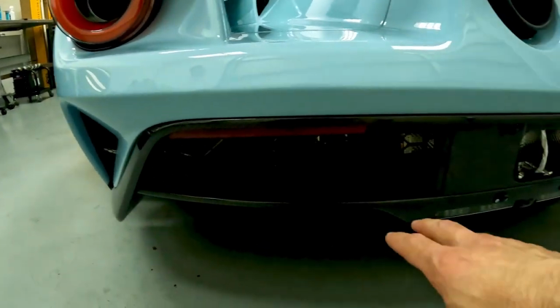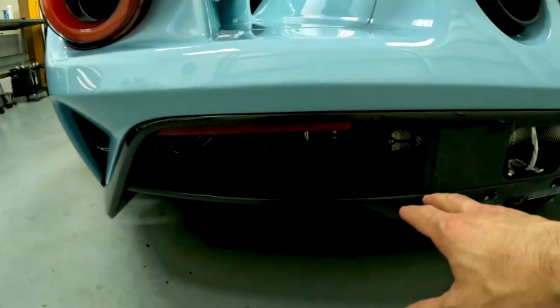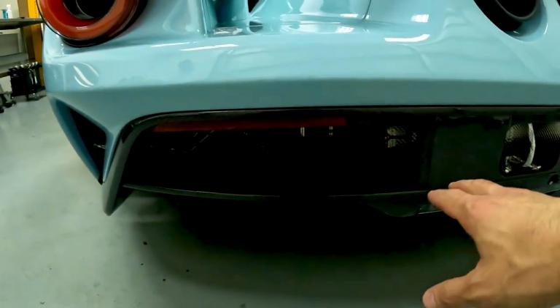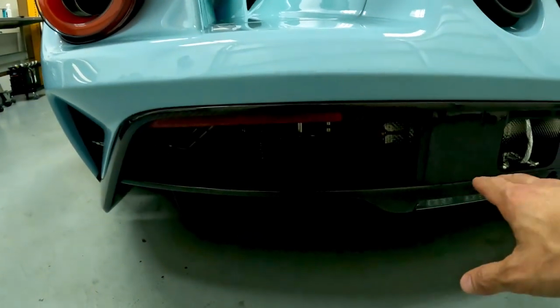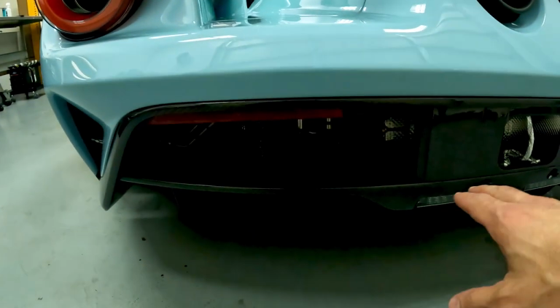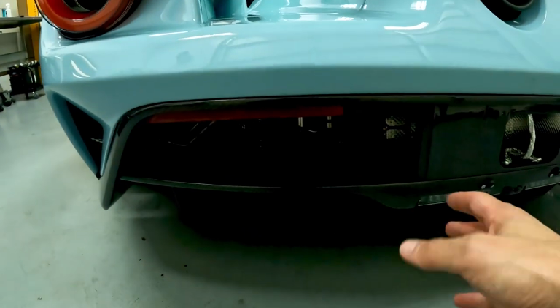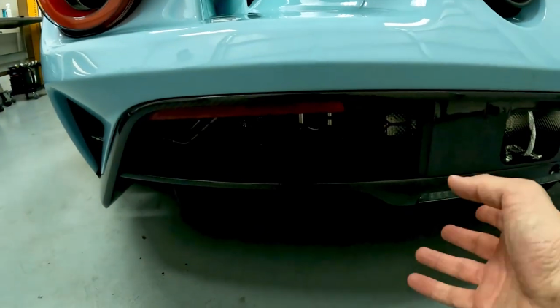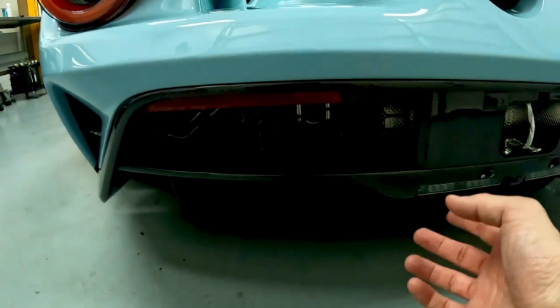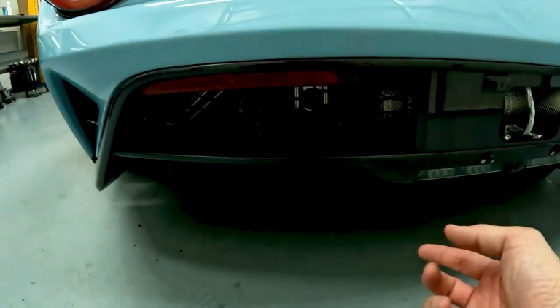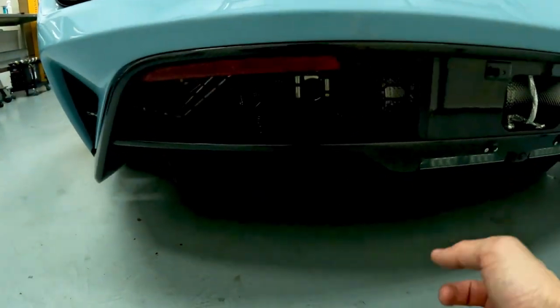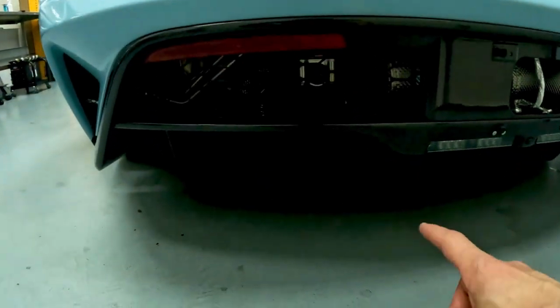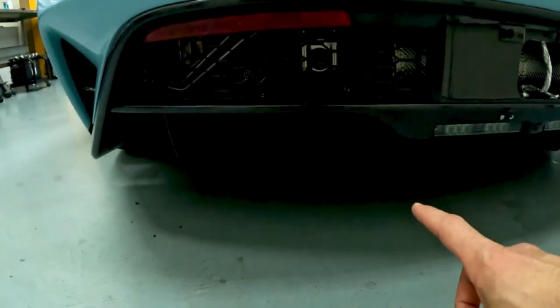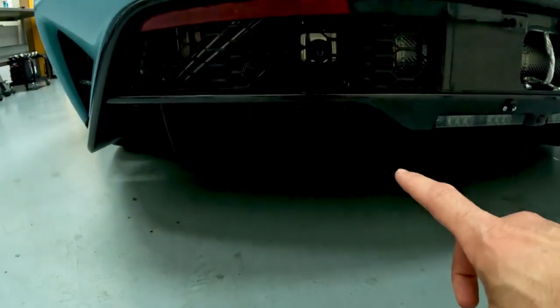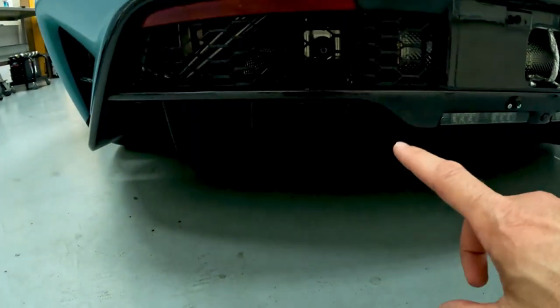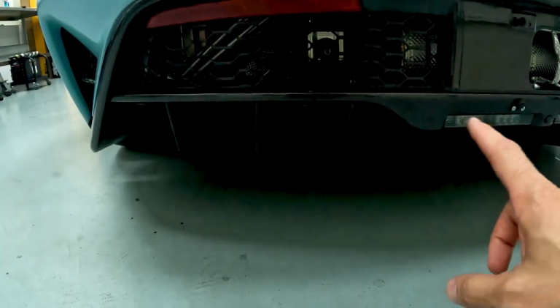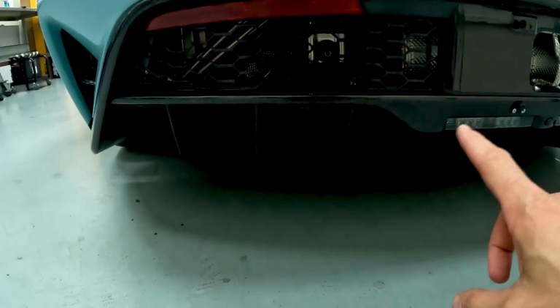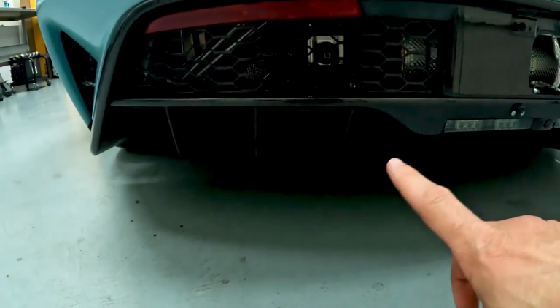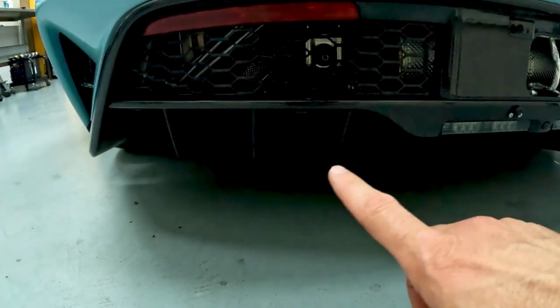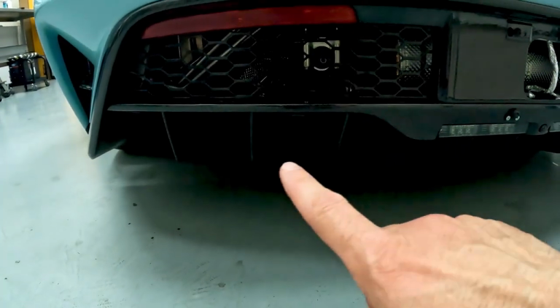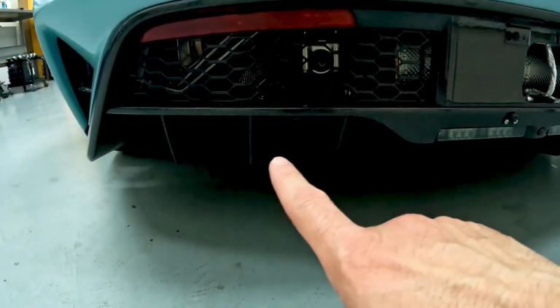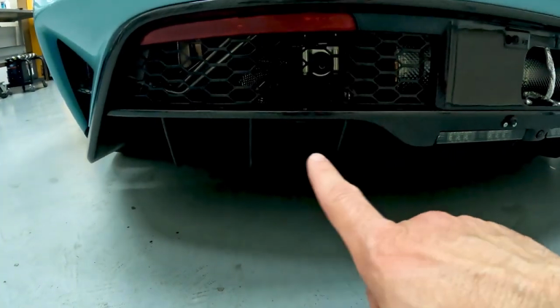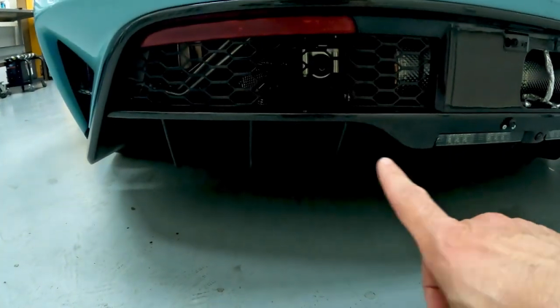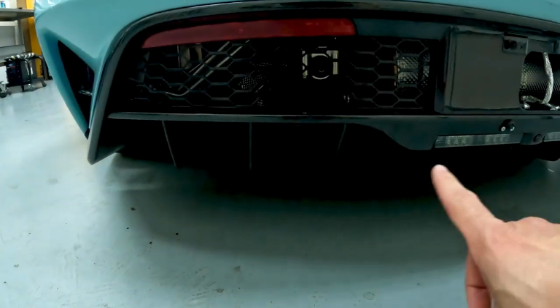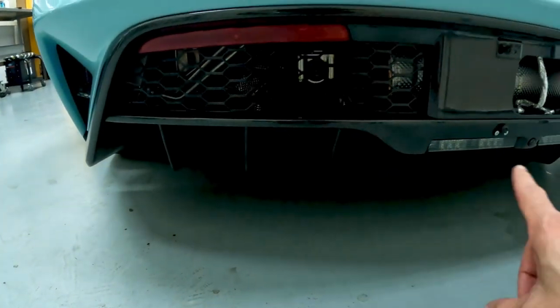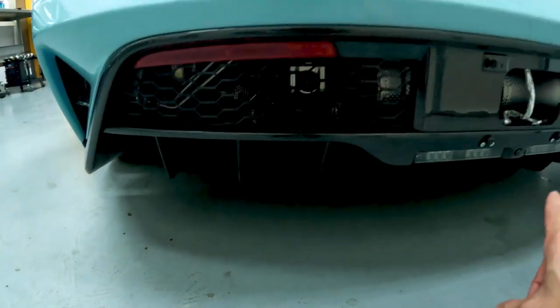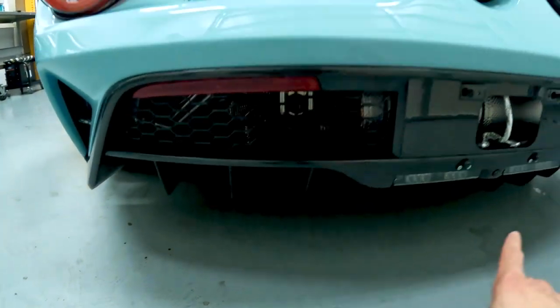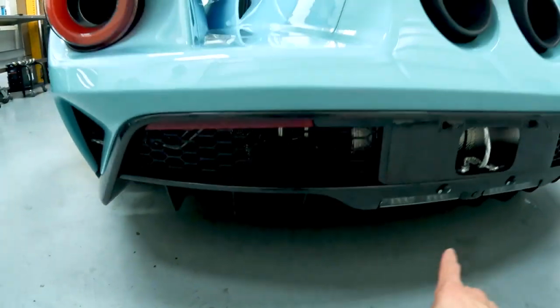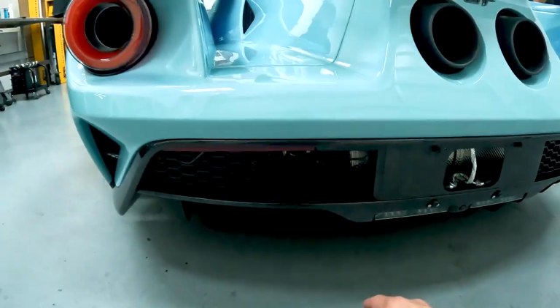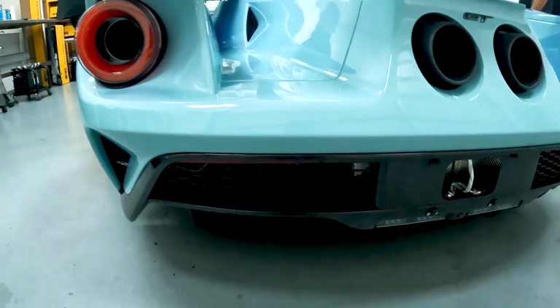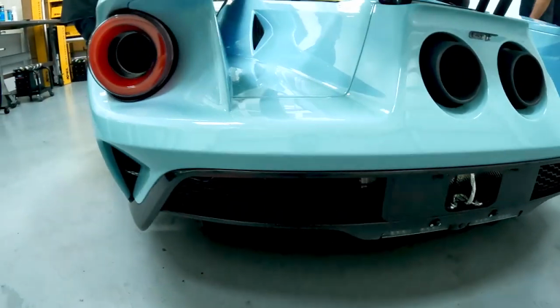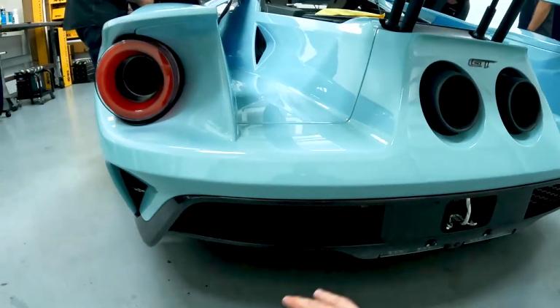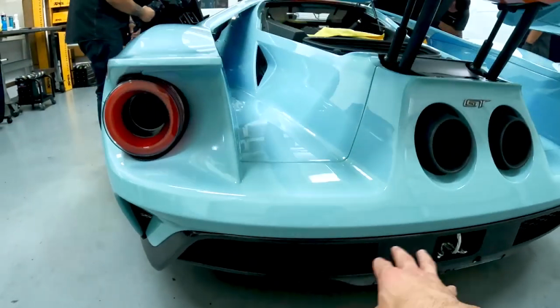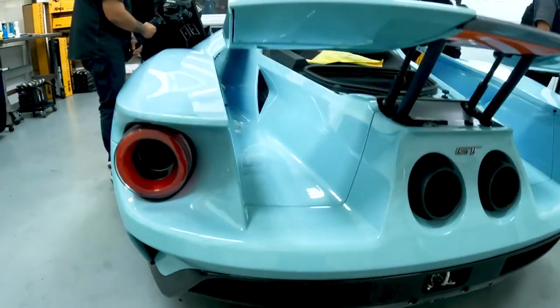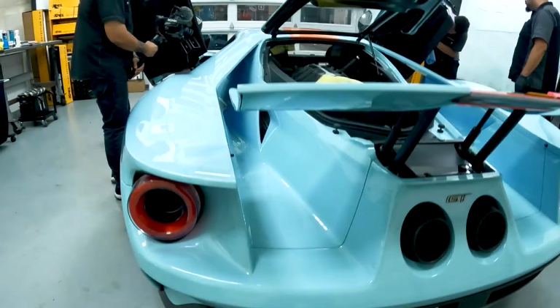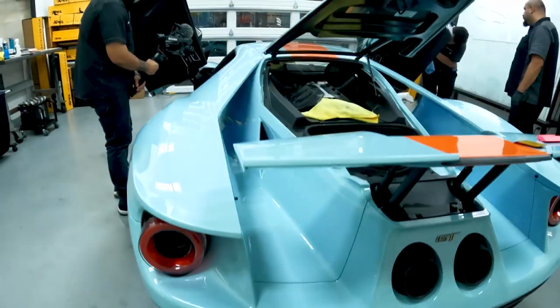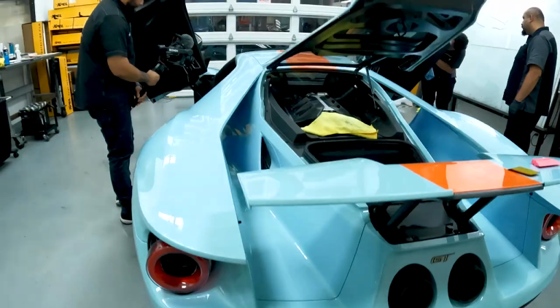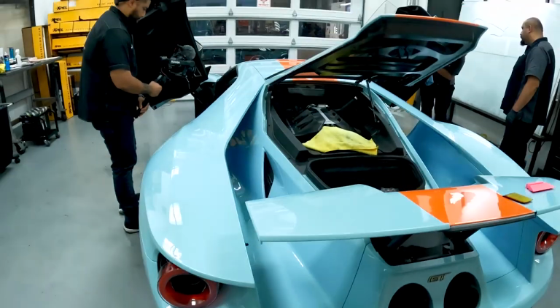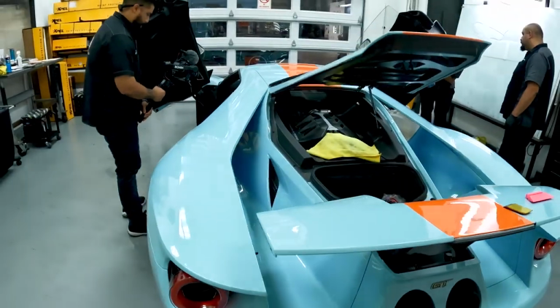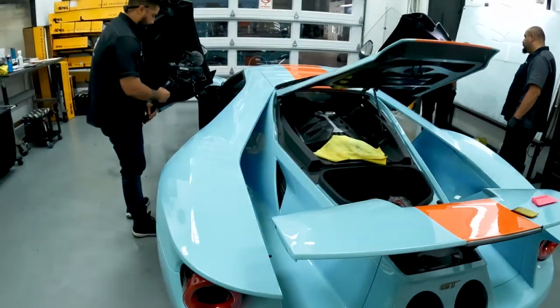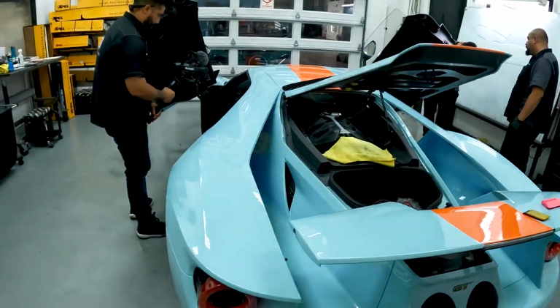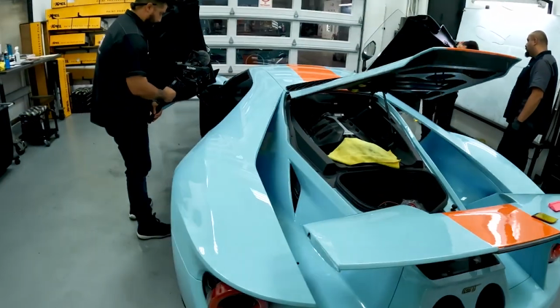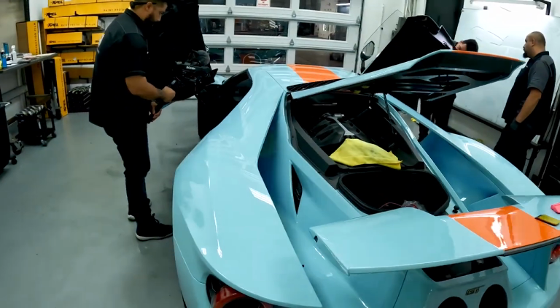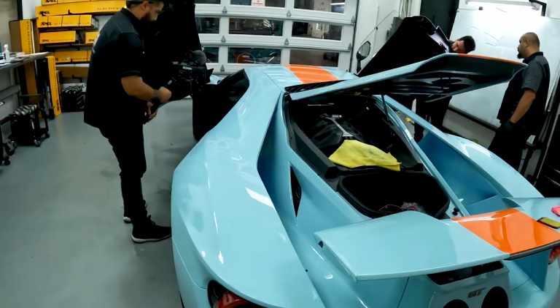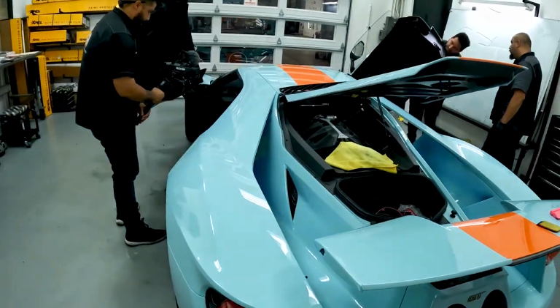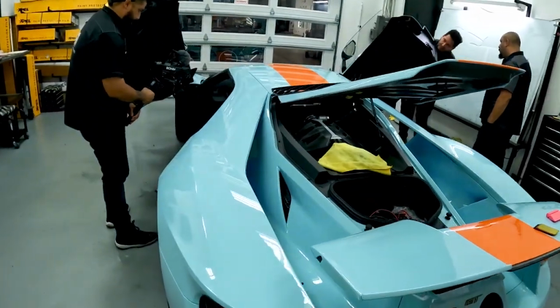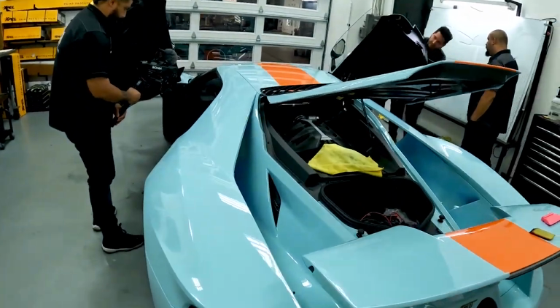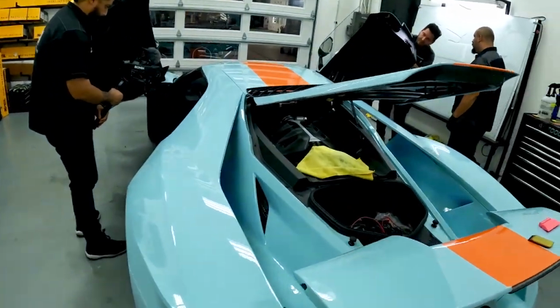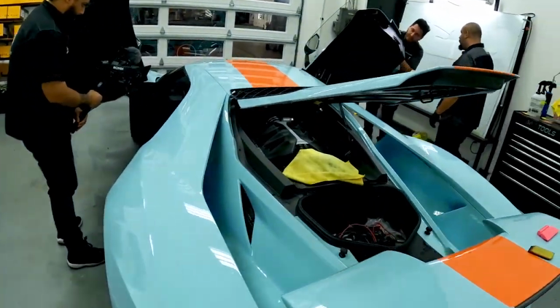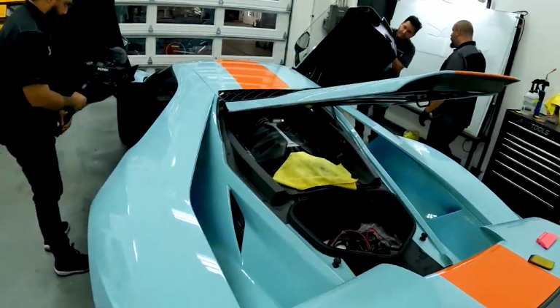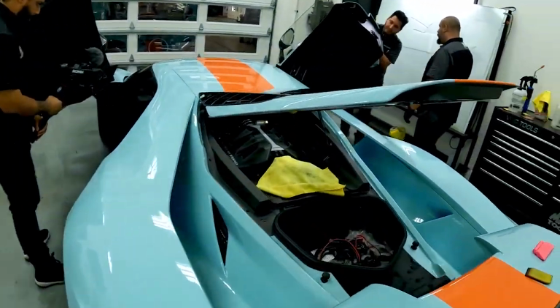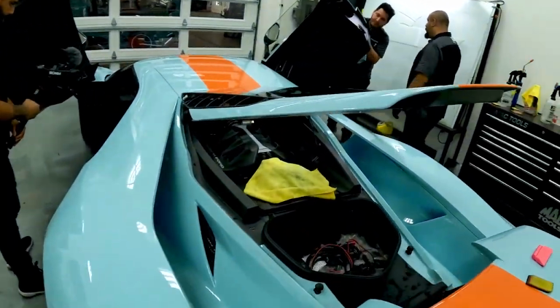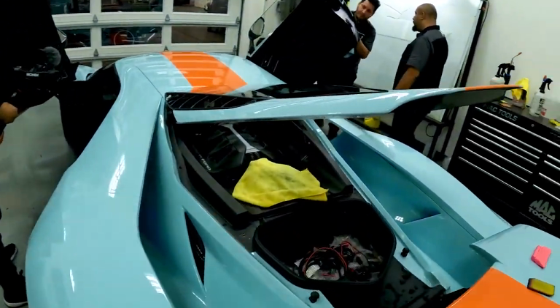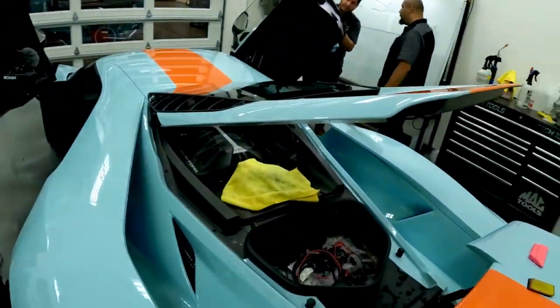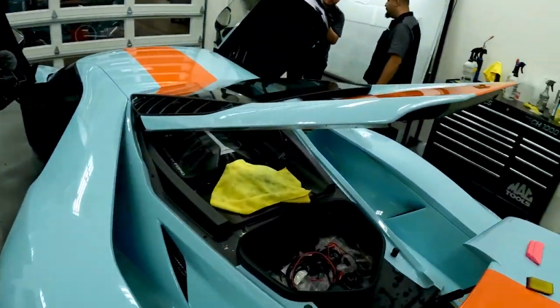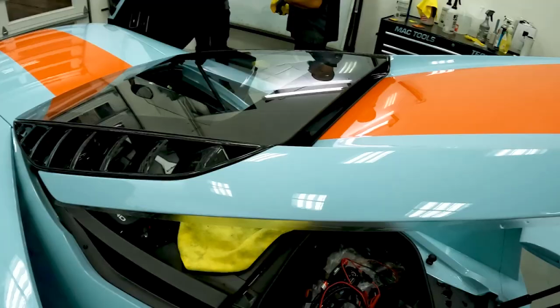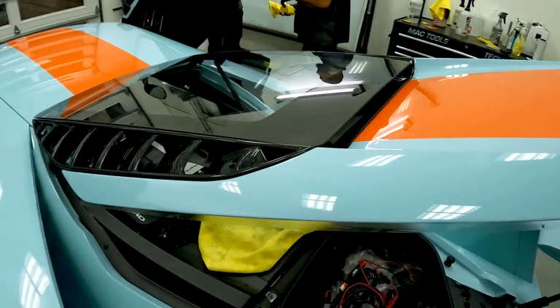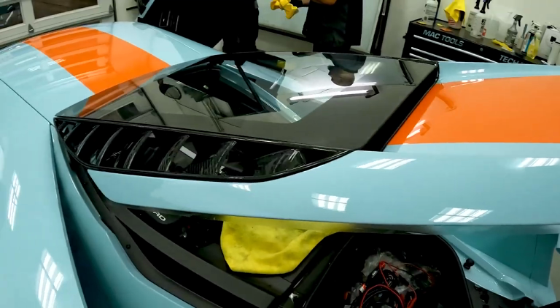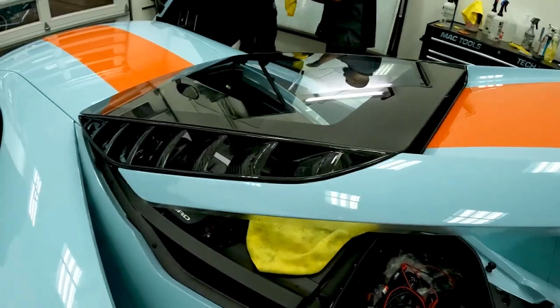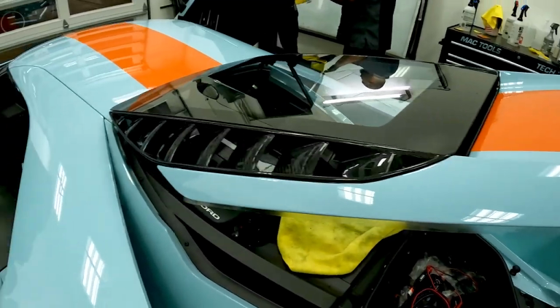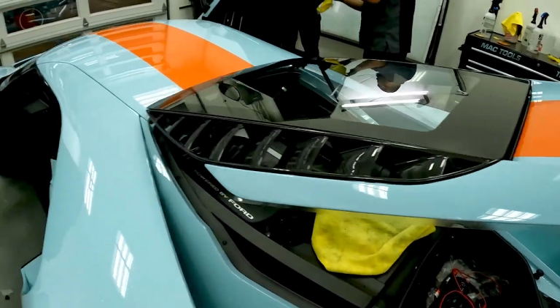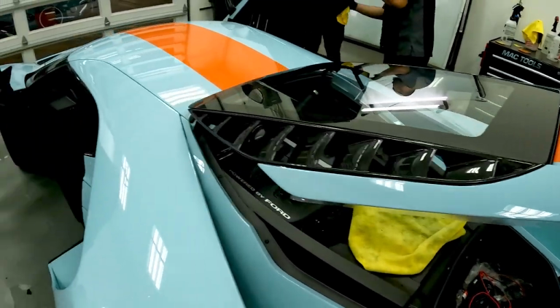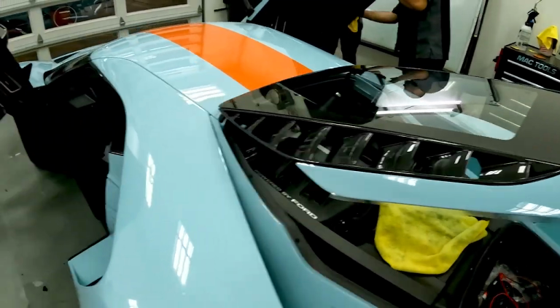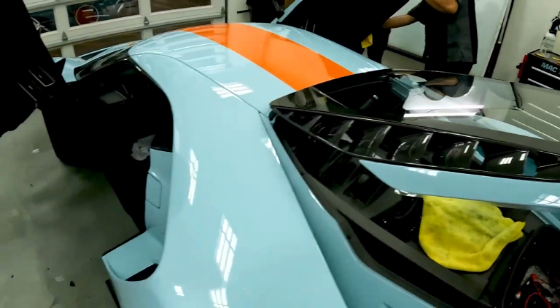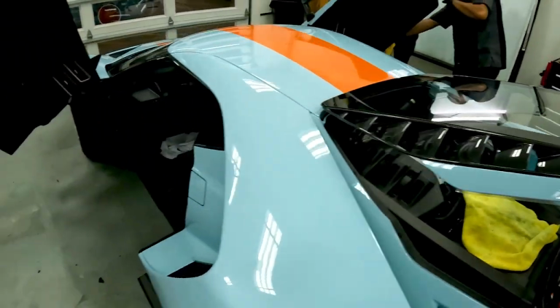We're going to be putting the vehicle on a lift, and the whole belly pan — the entire diffuser belly pan — comes off. Engine hatch too.